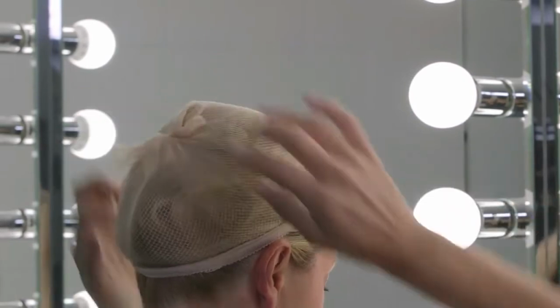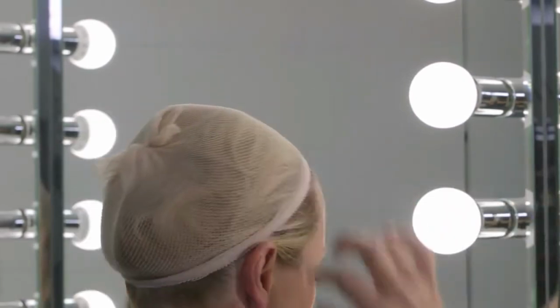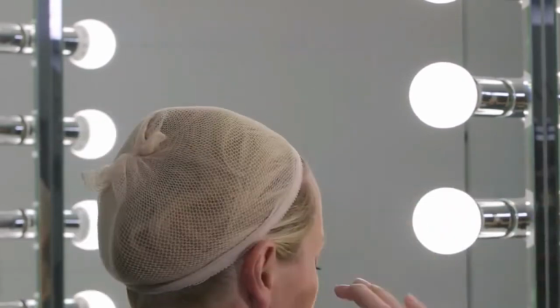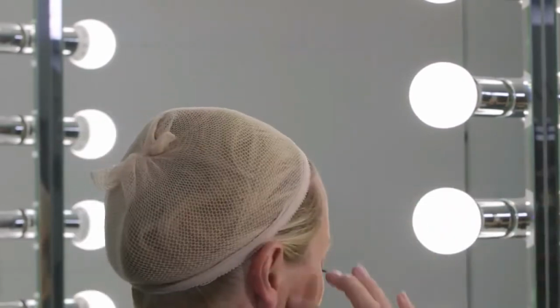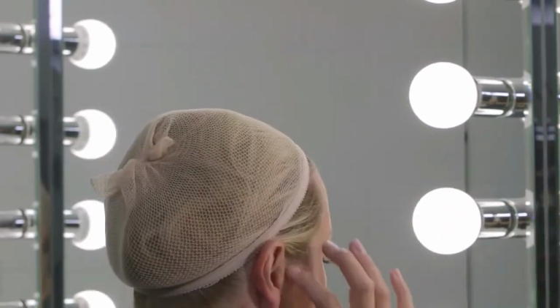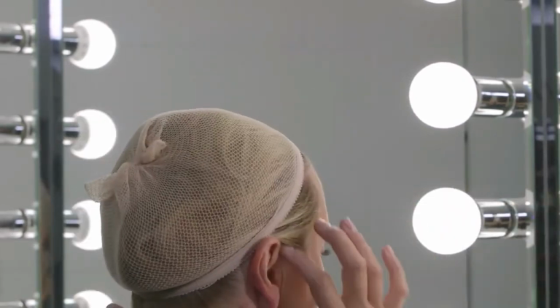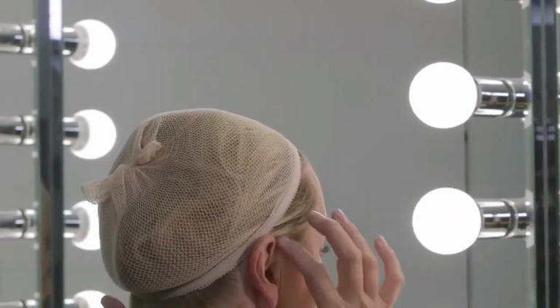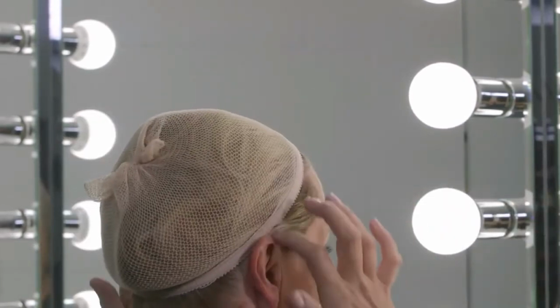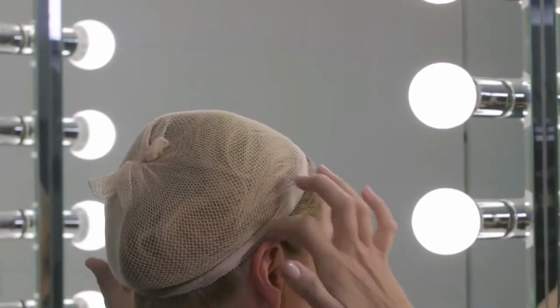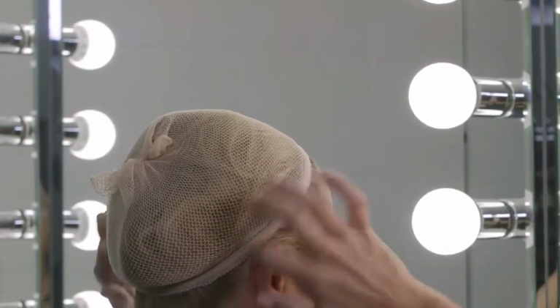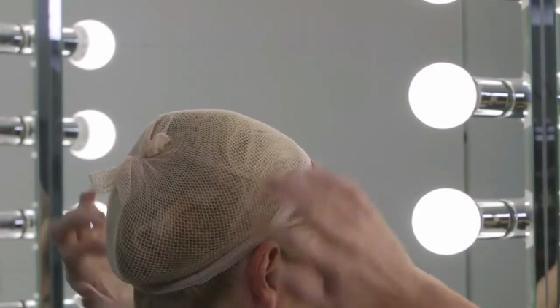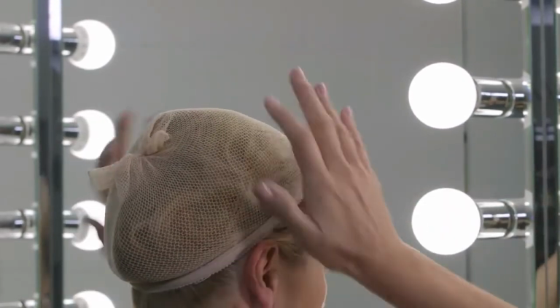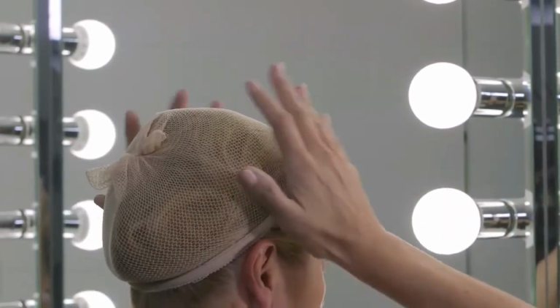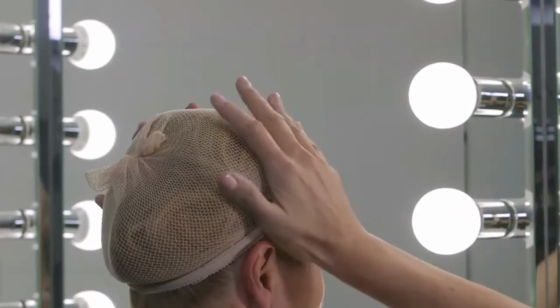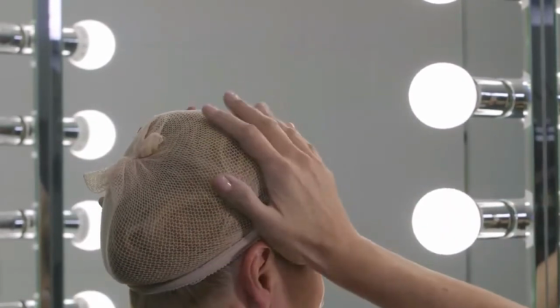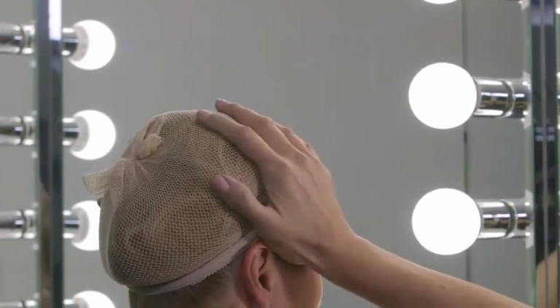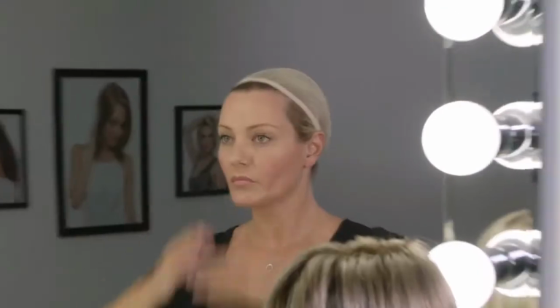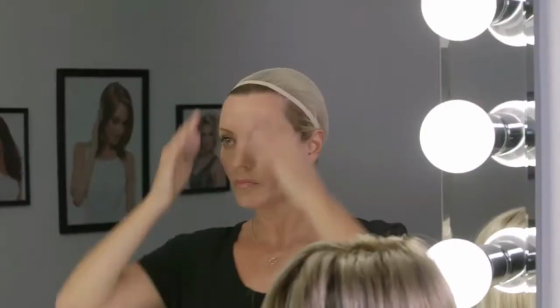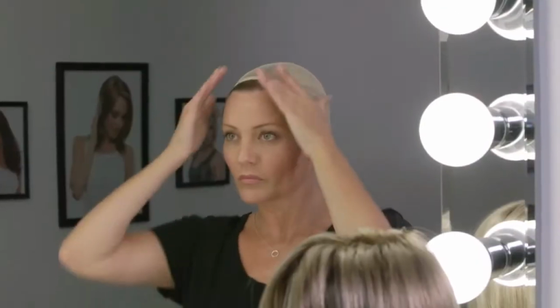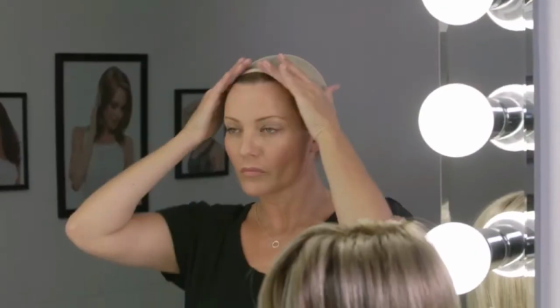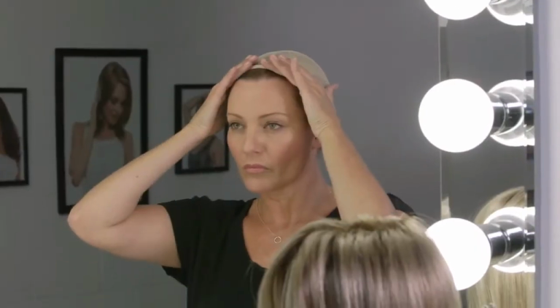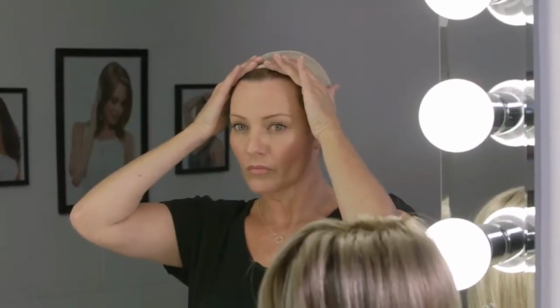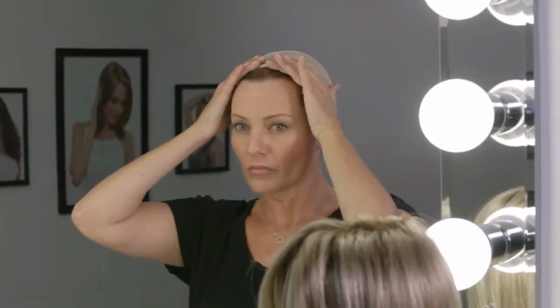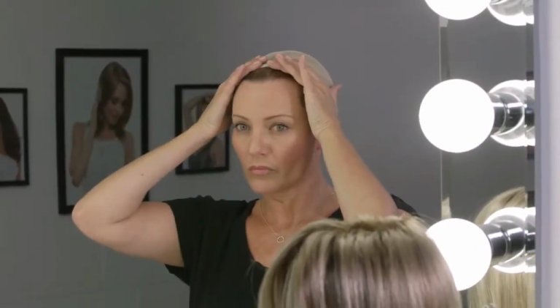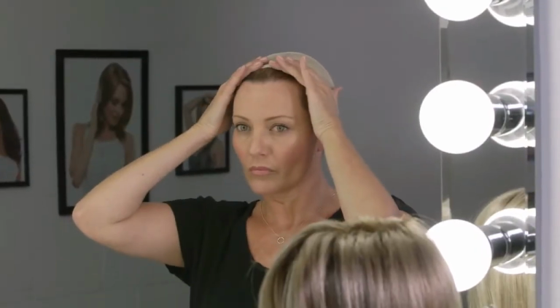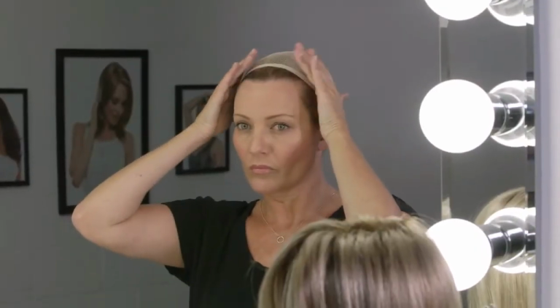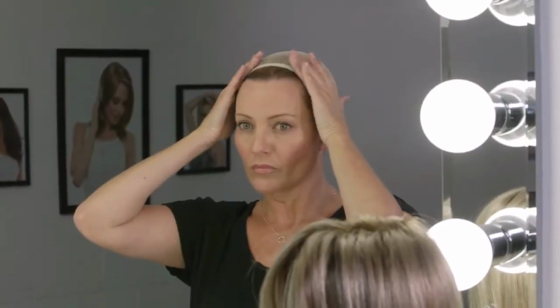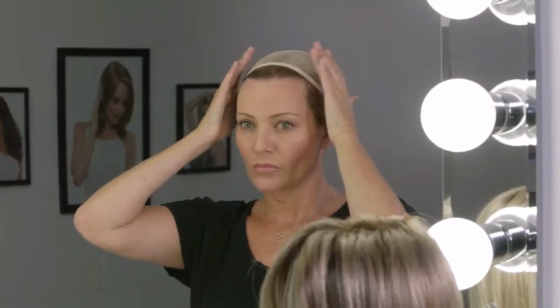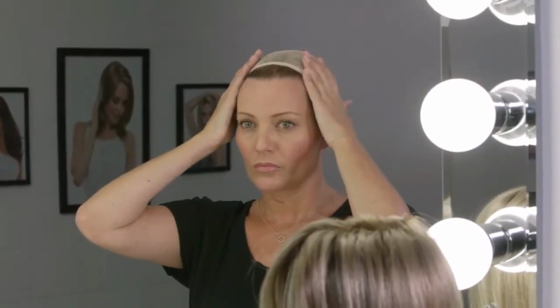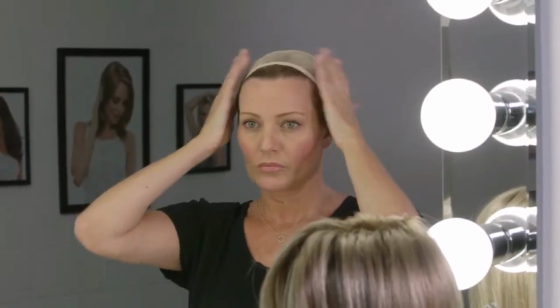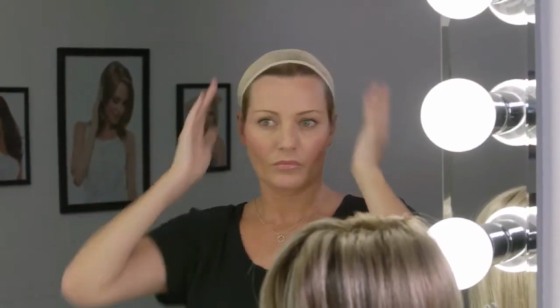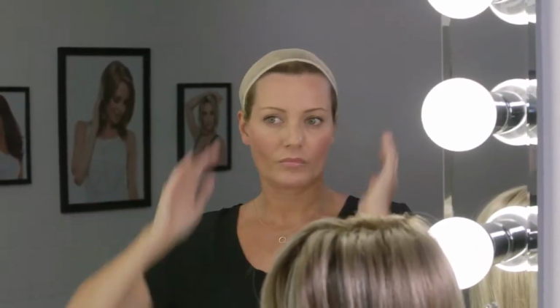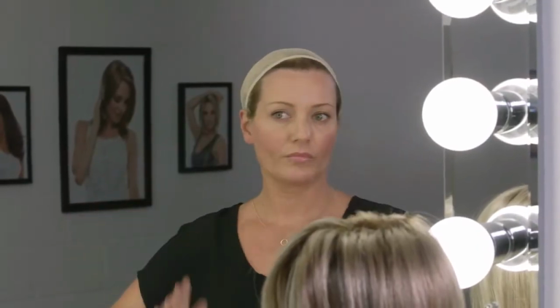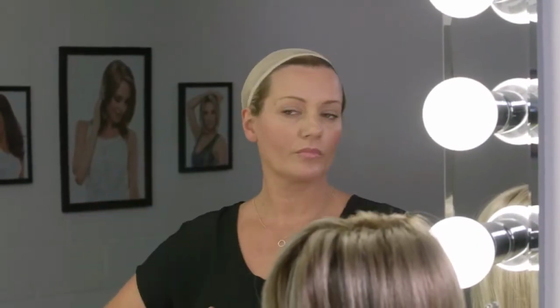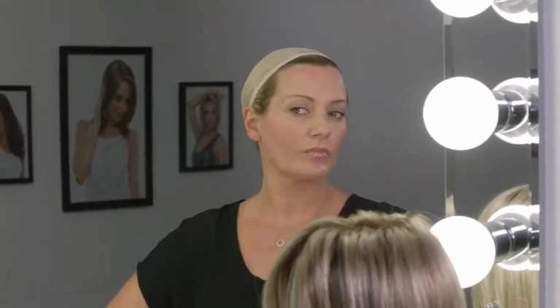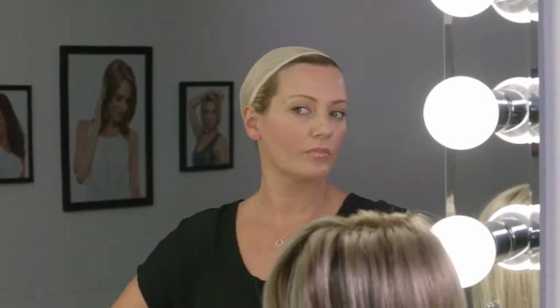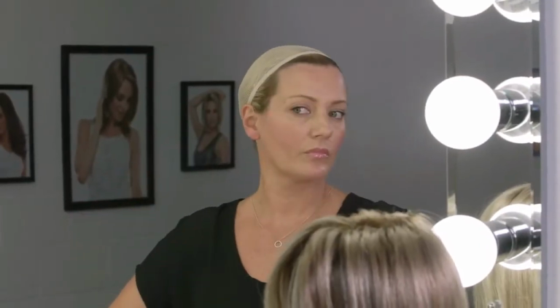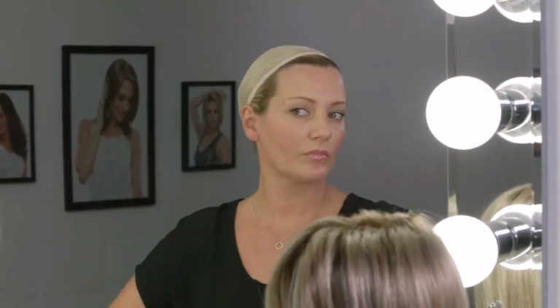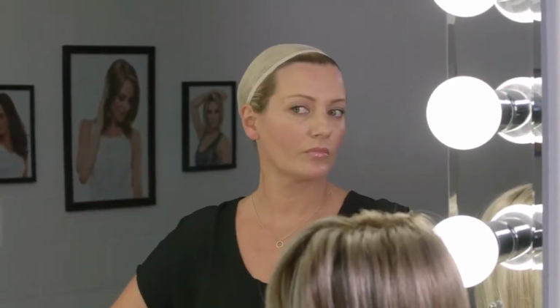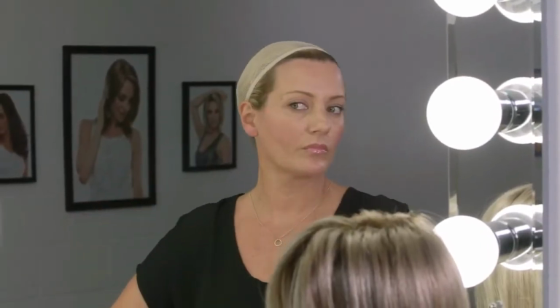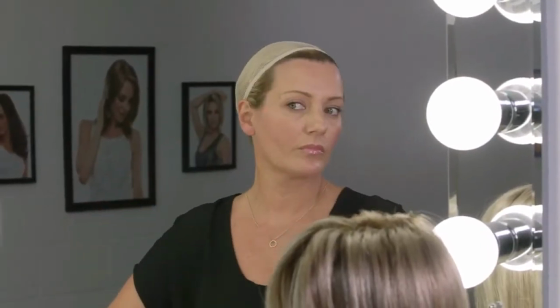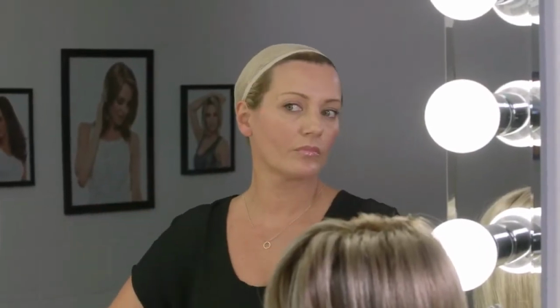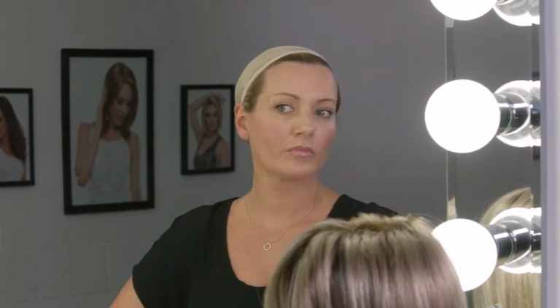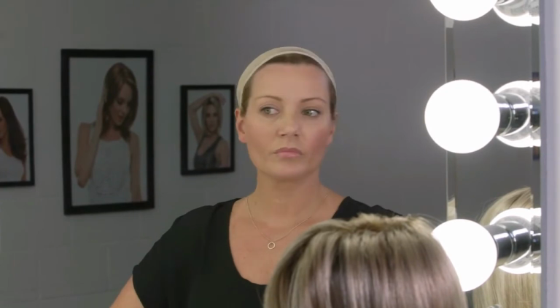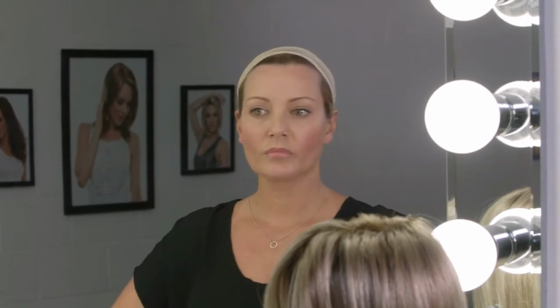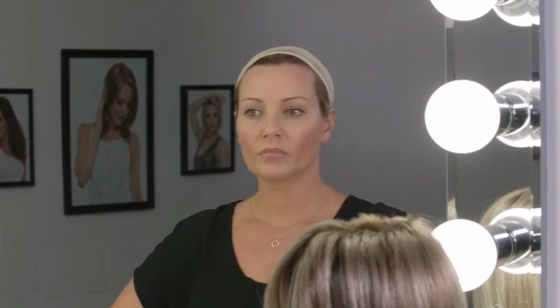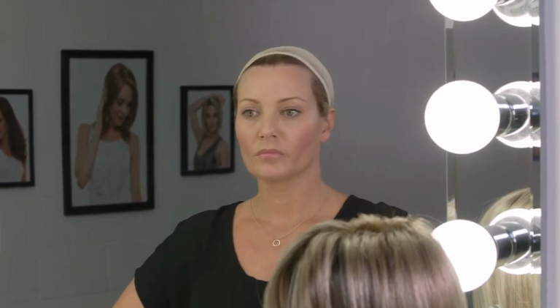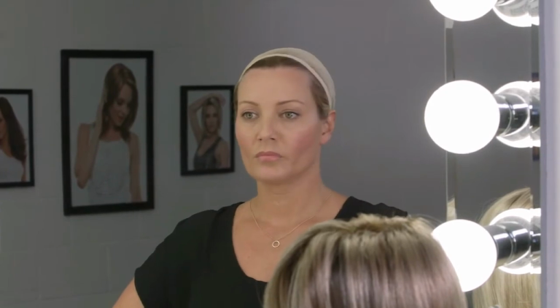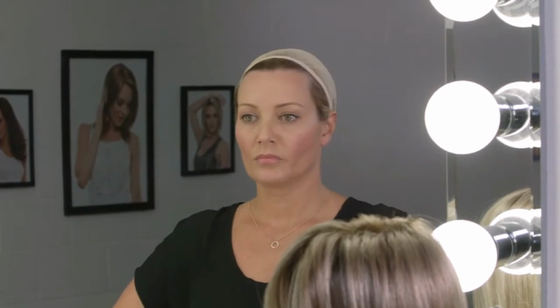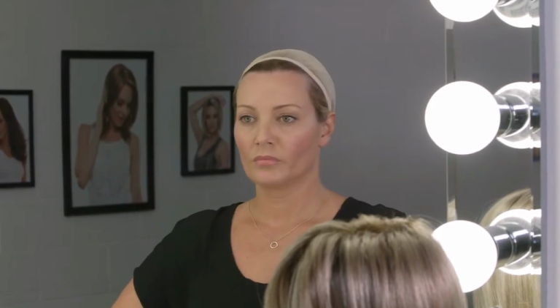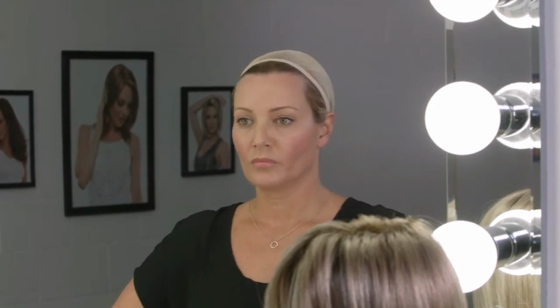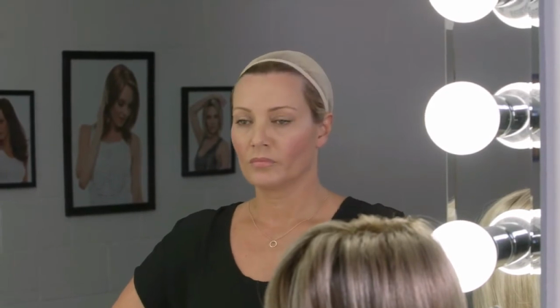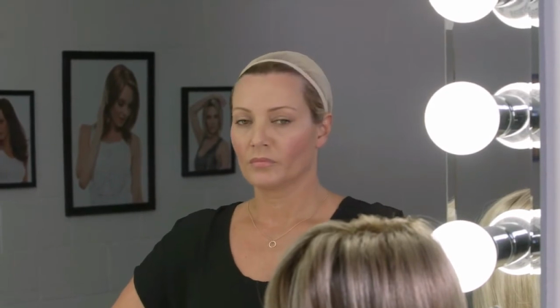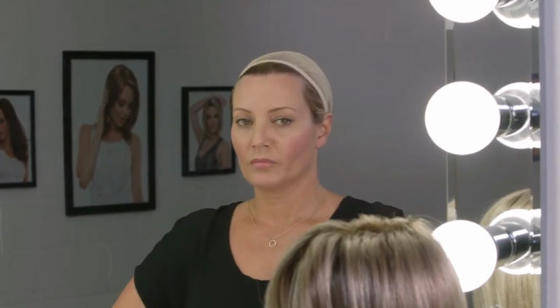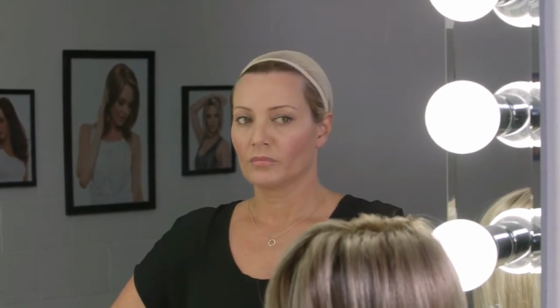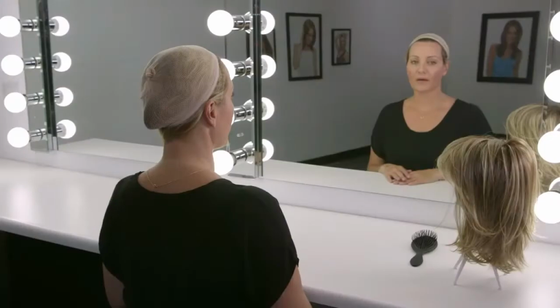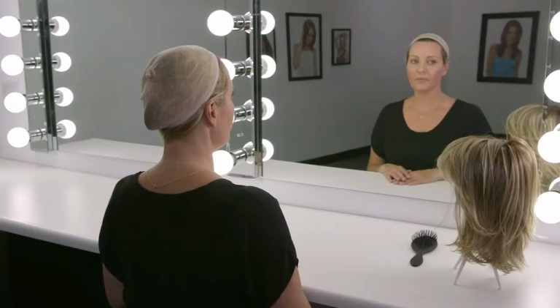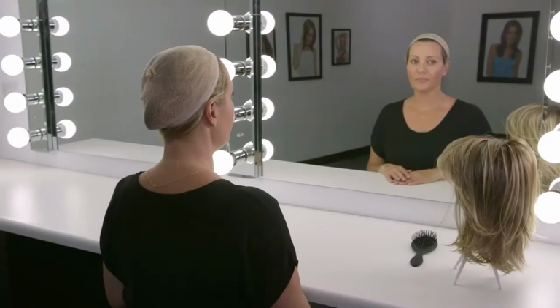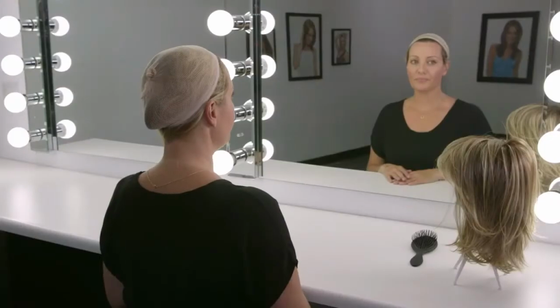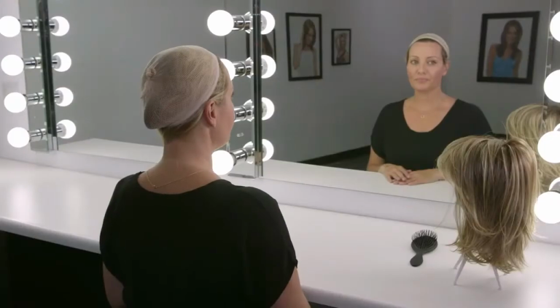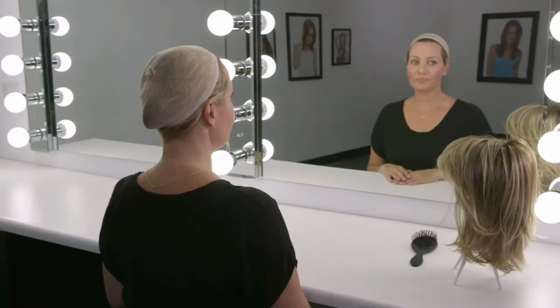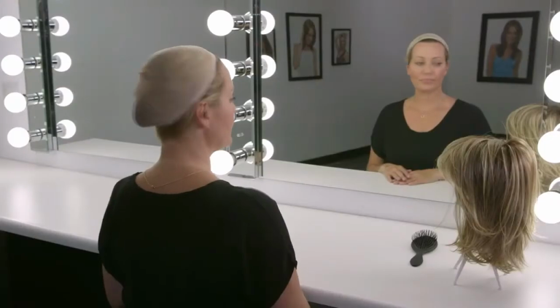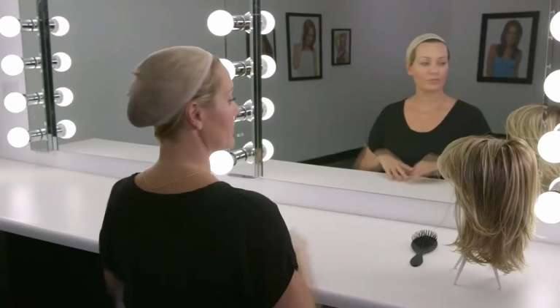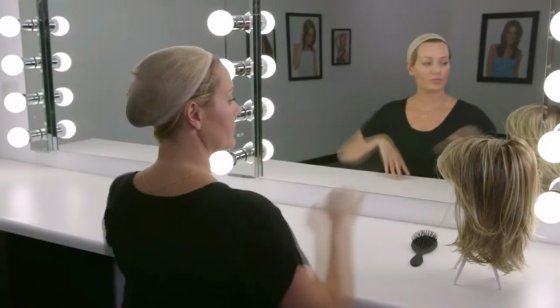If your wig features a welded lace front, be sure to set the liner back and away from your hairline so it does not show through.